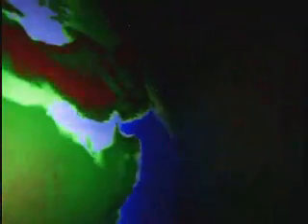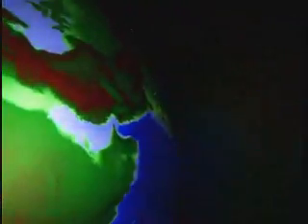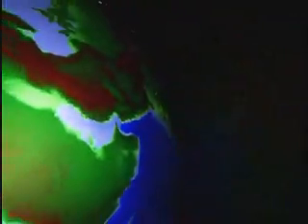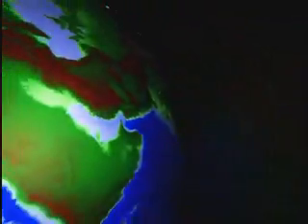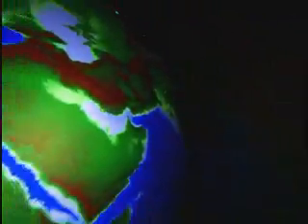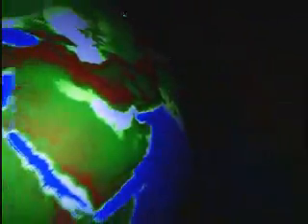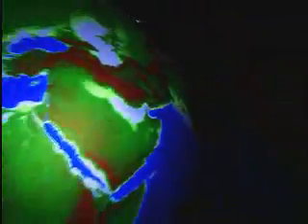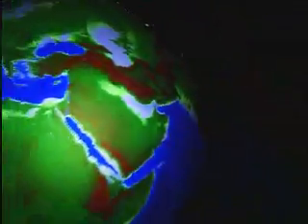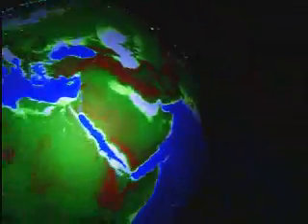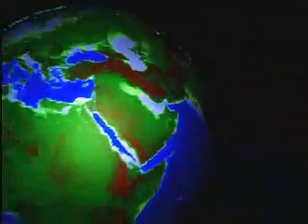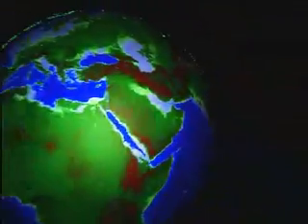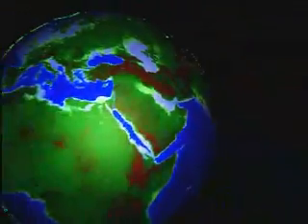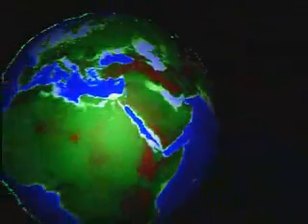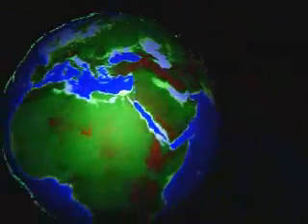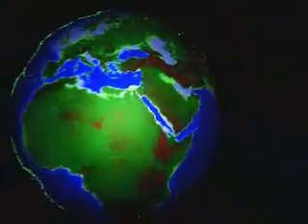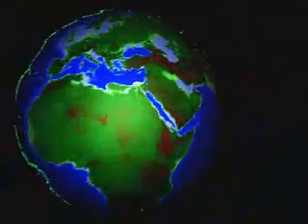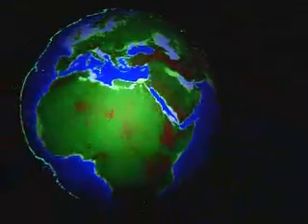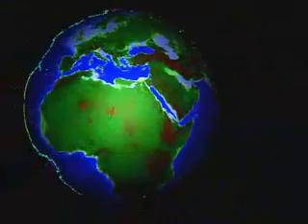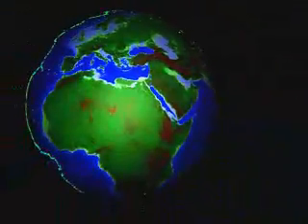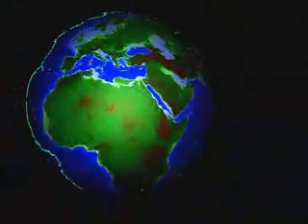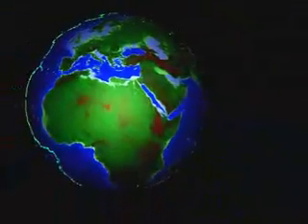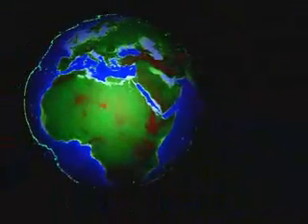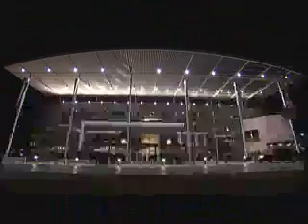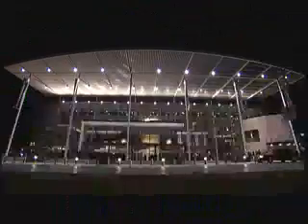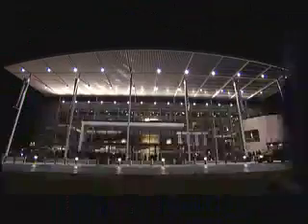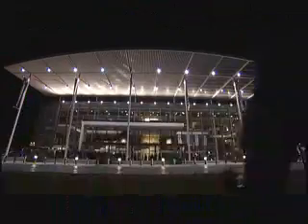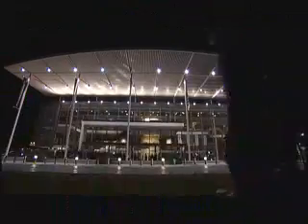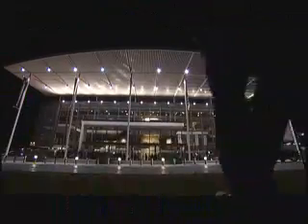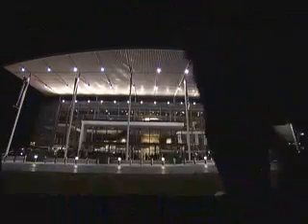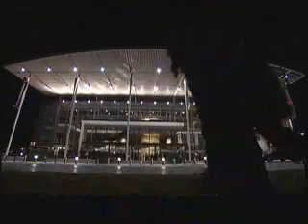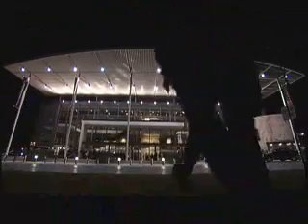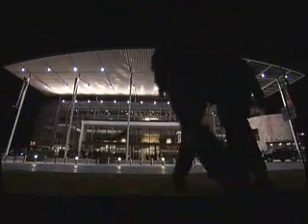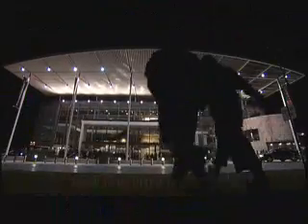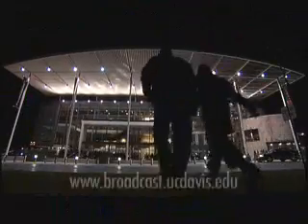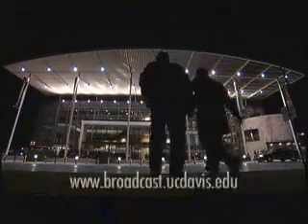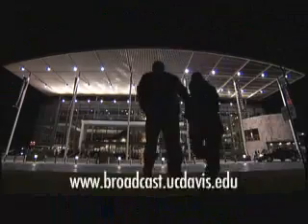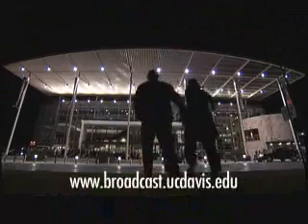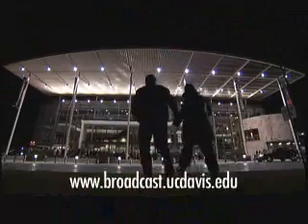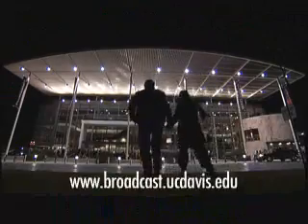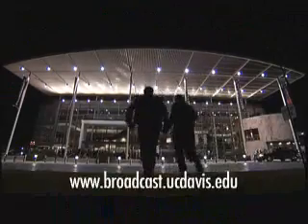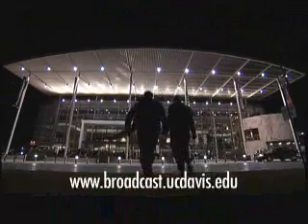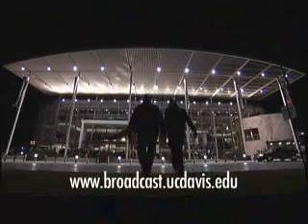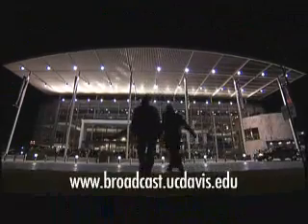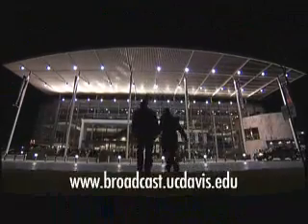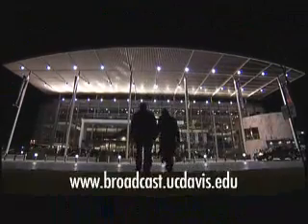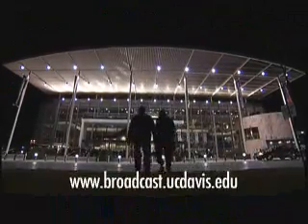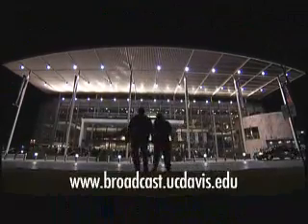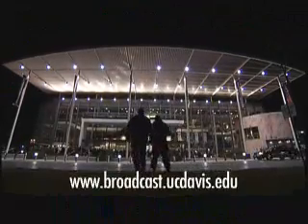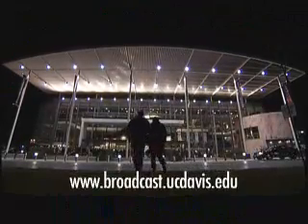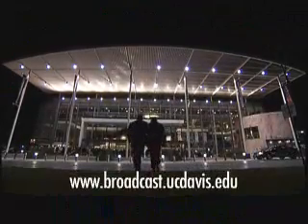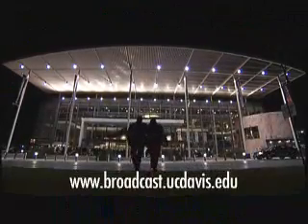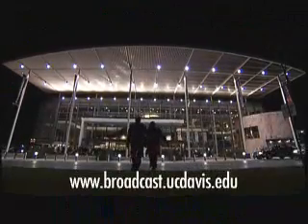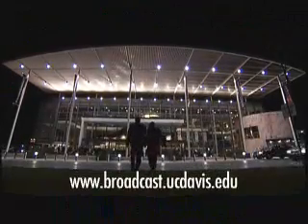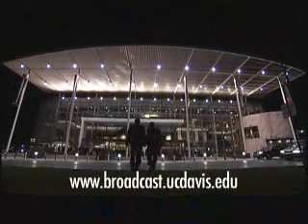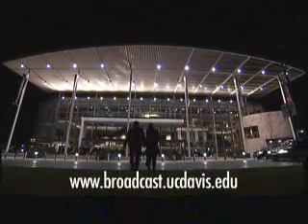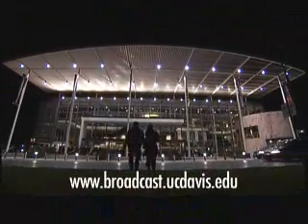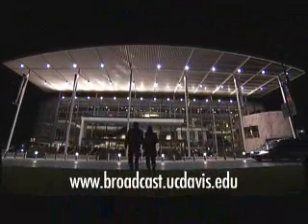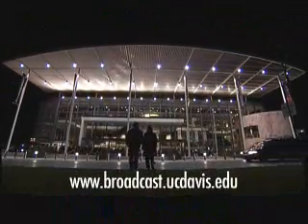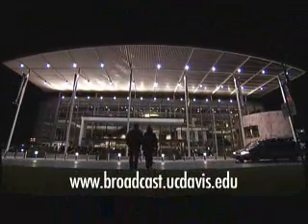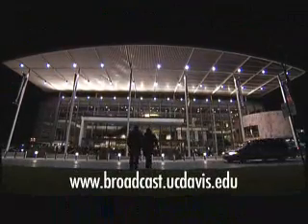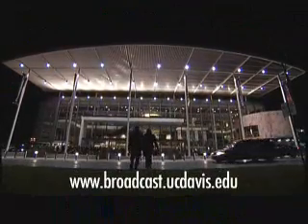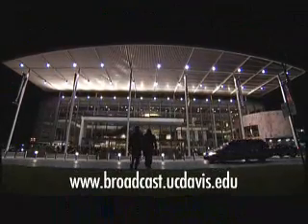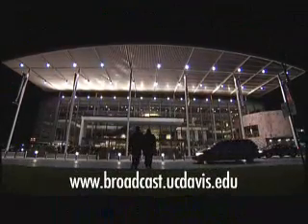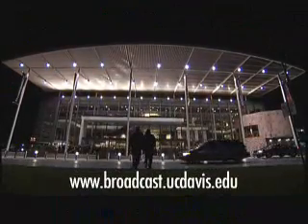Reporting for Newswatch, I'm Andy Fell. For more information, please log on to broadcast.ucdavis.edu.